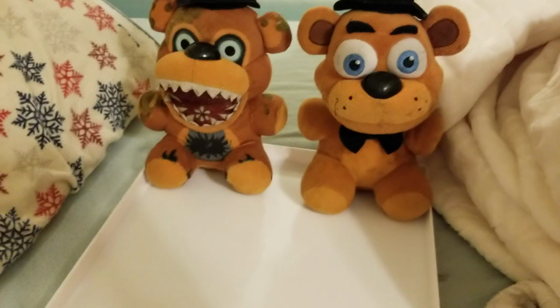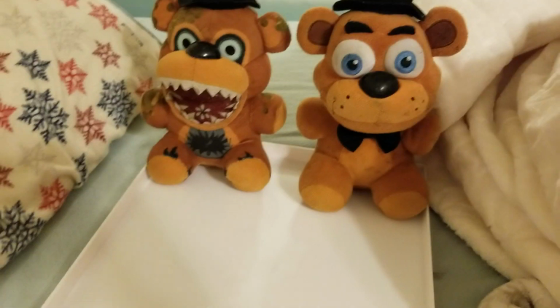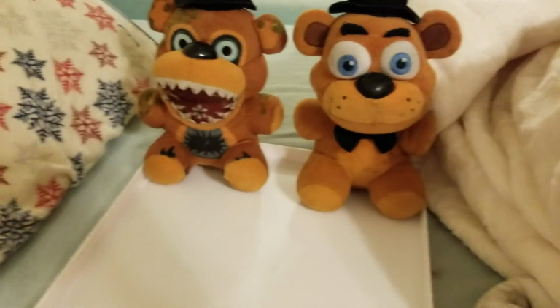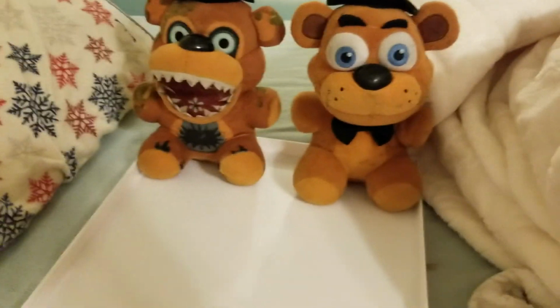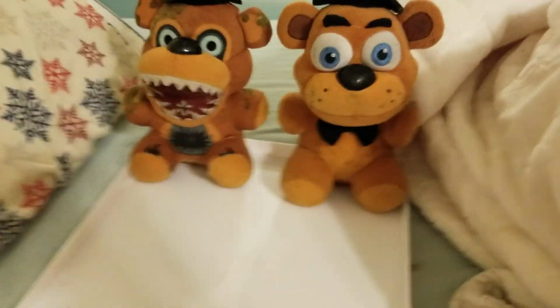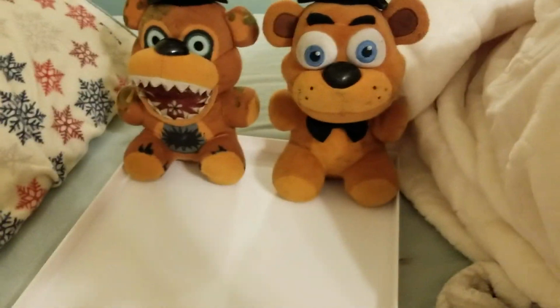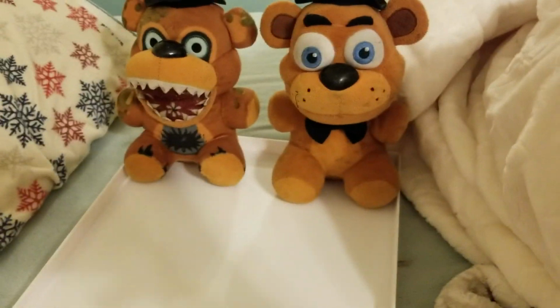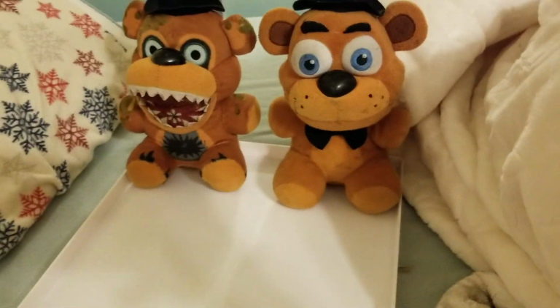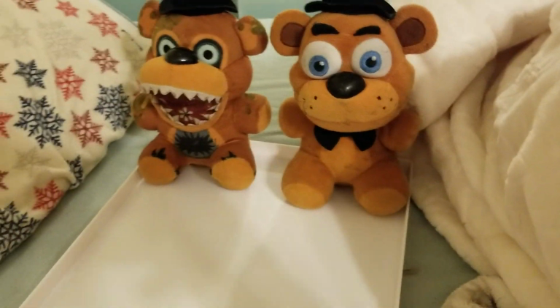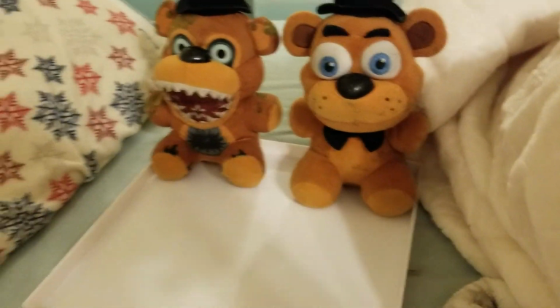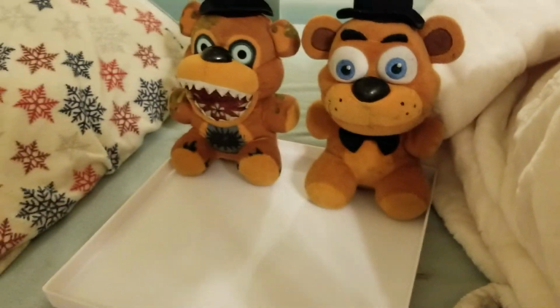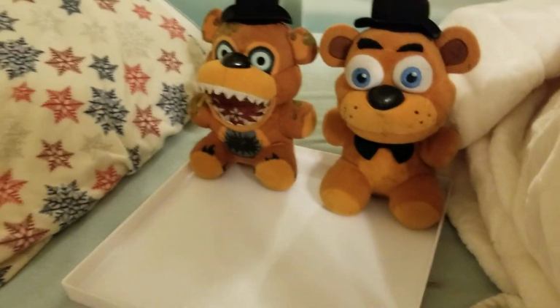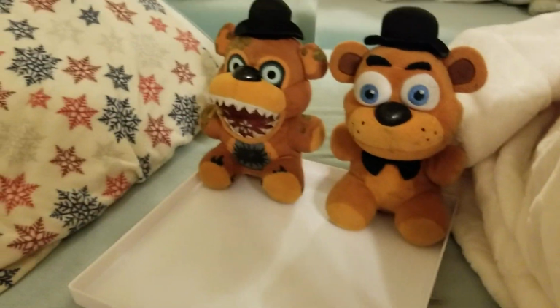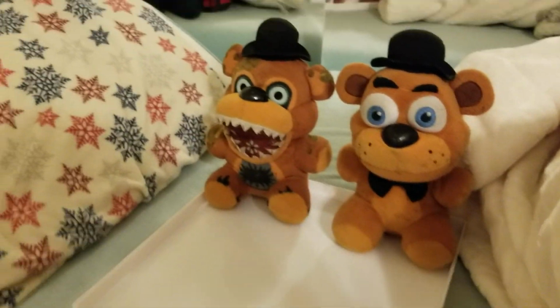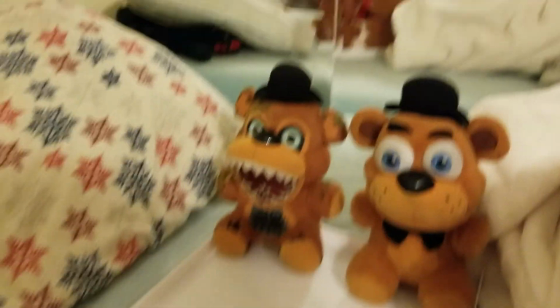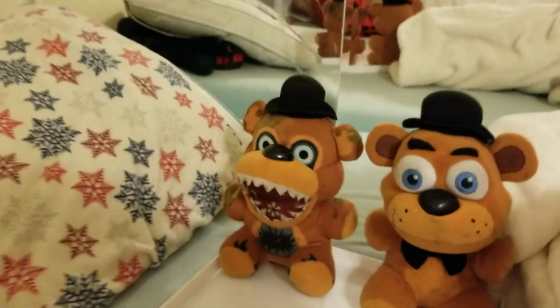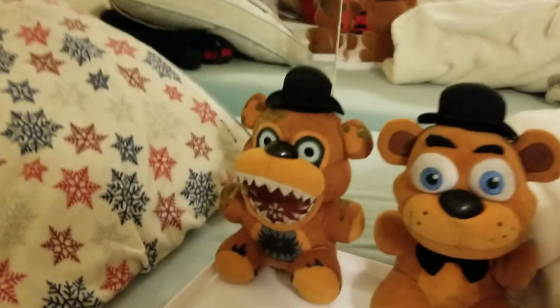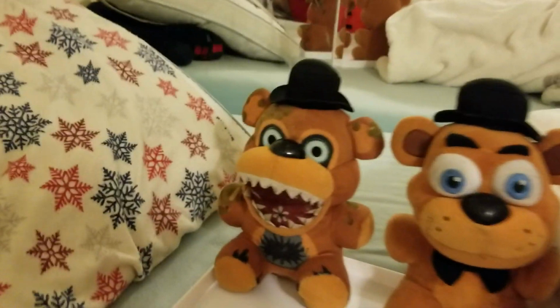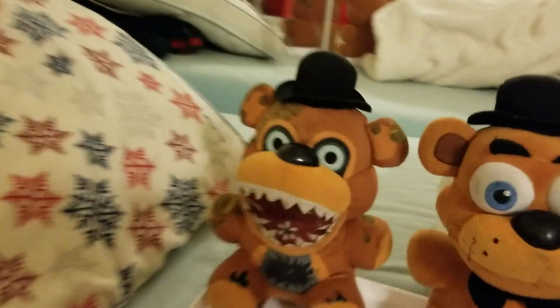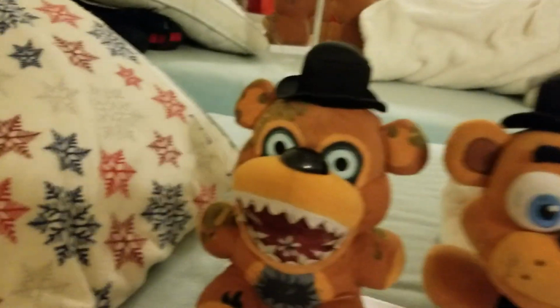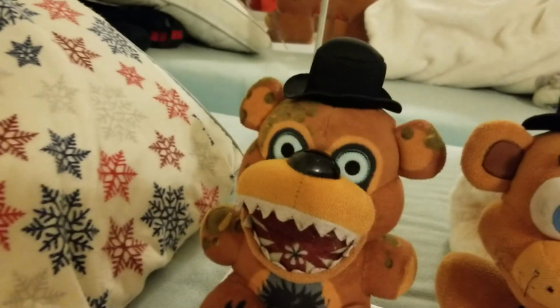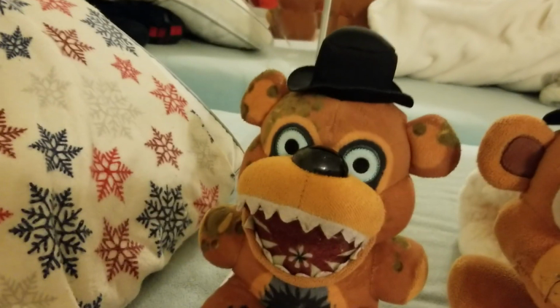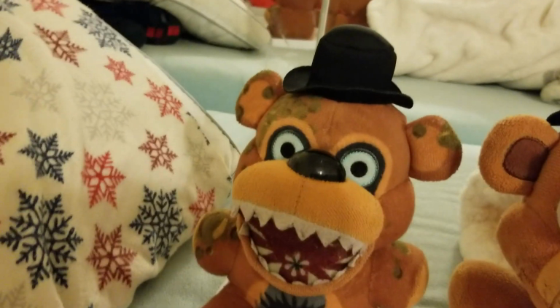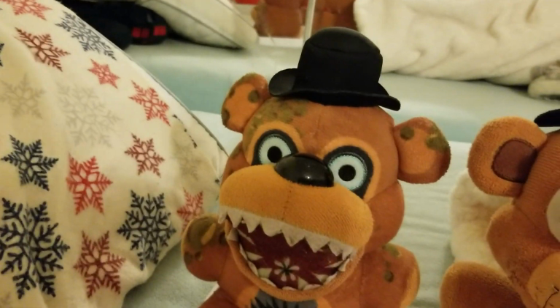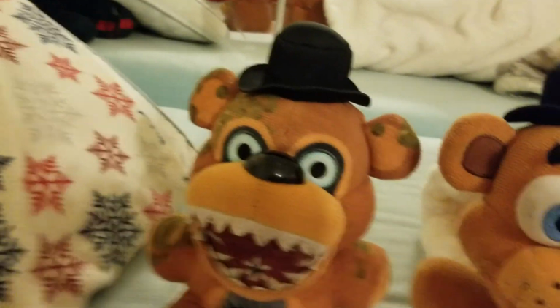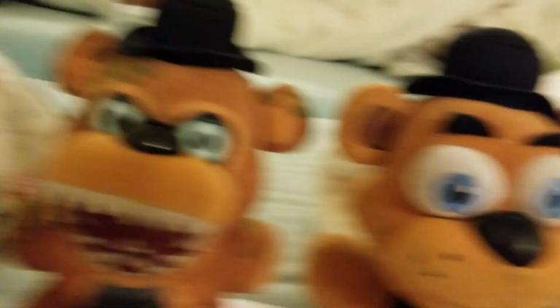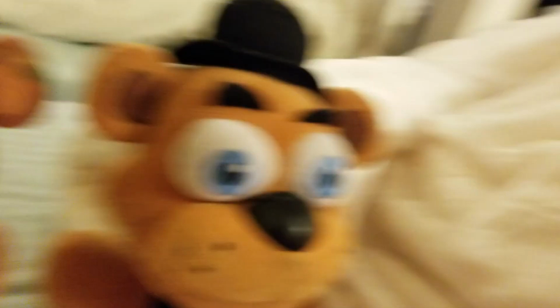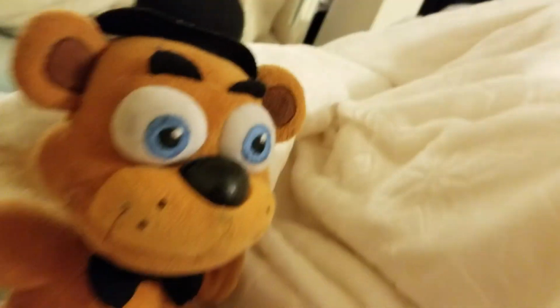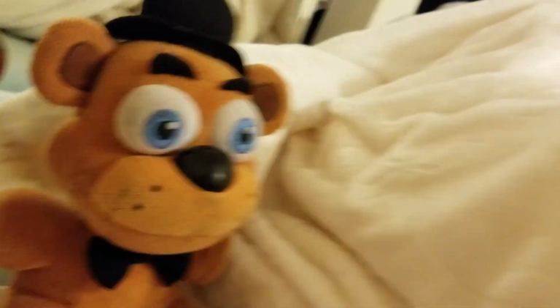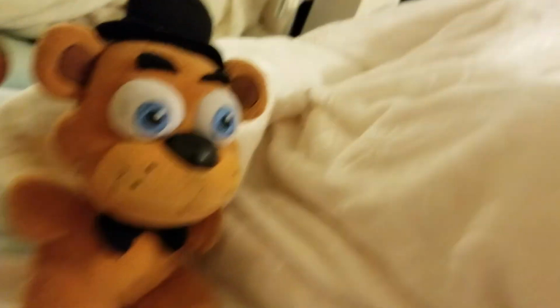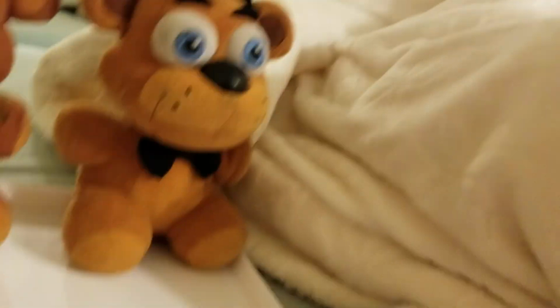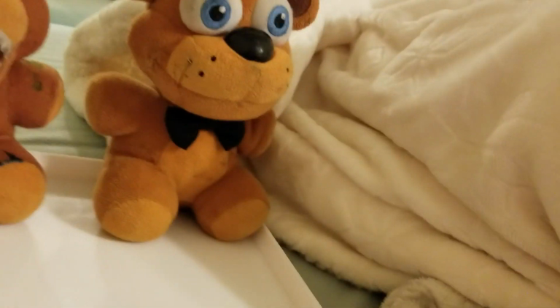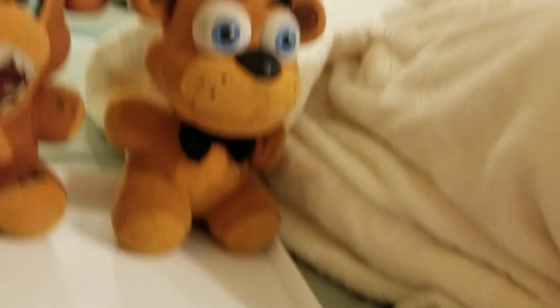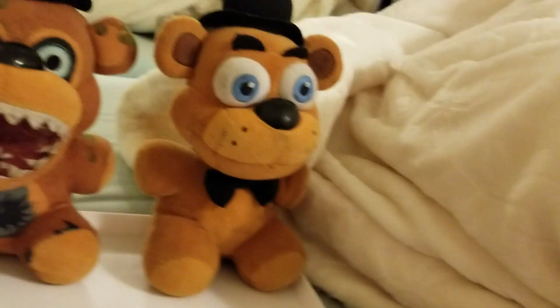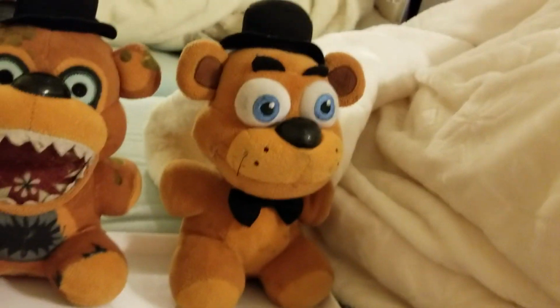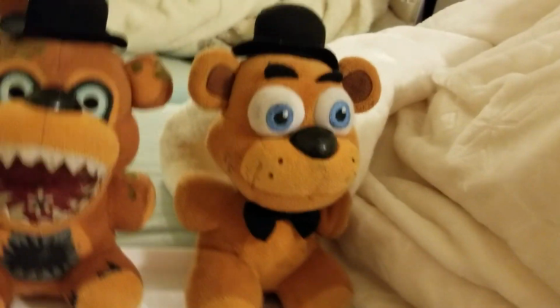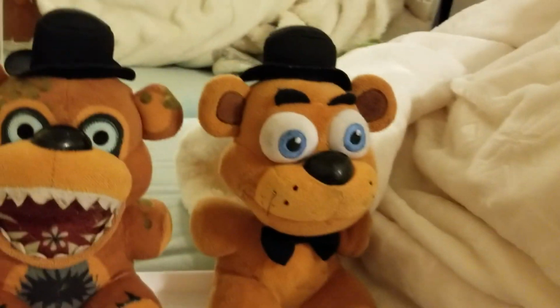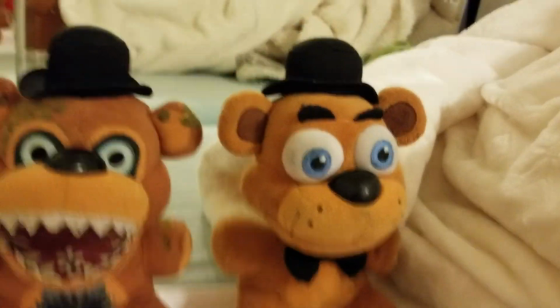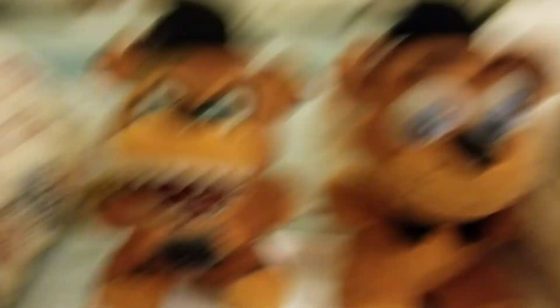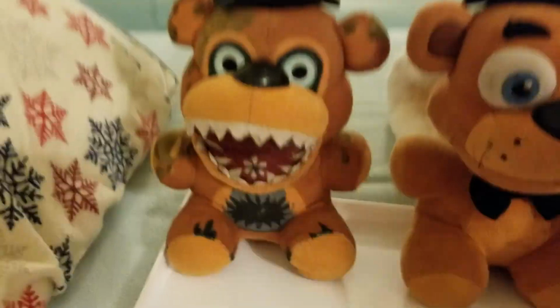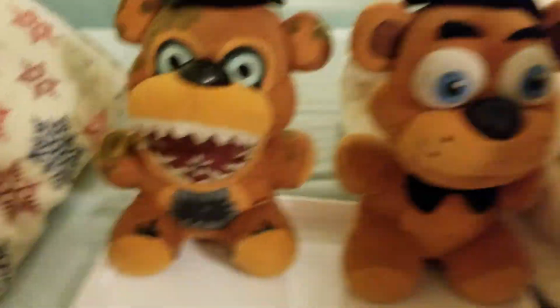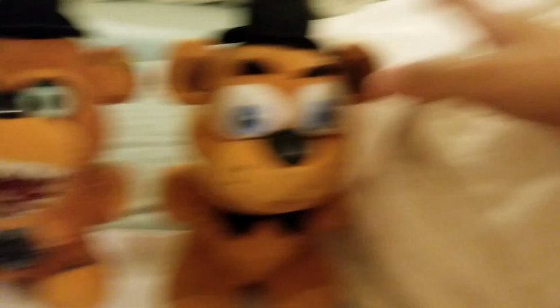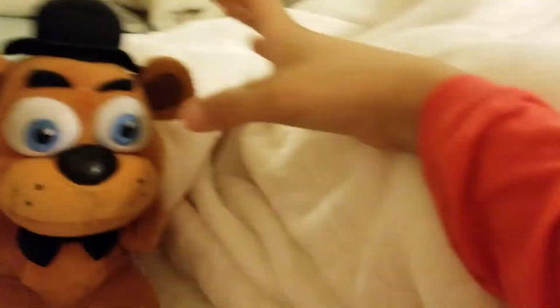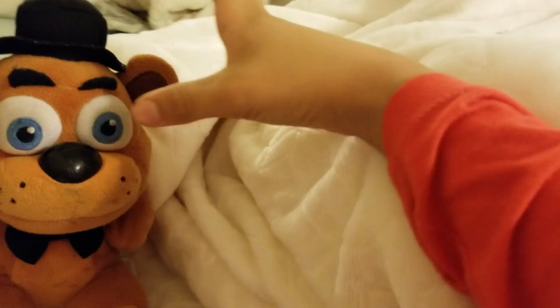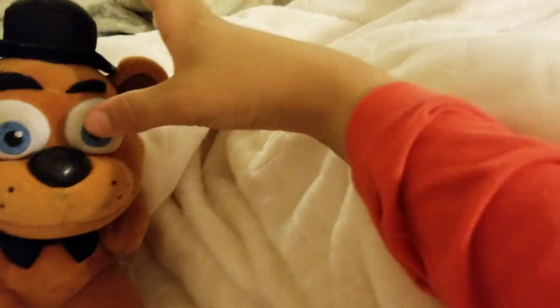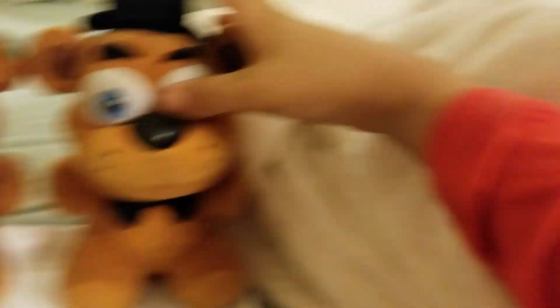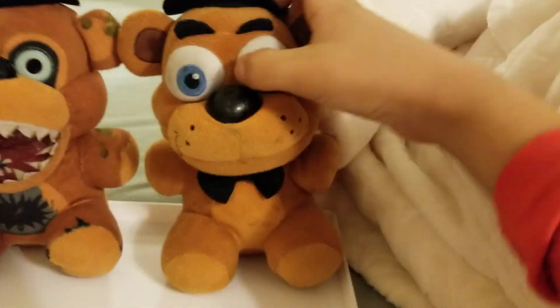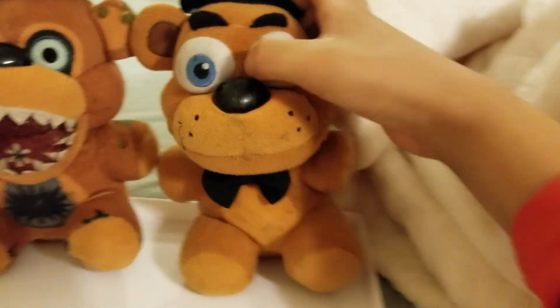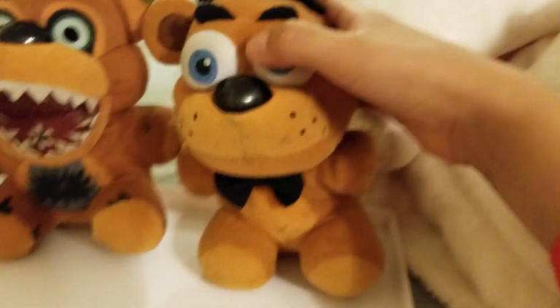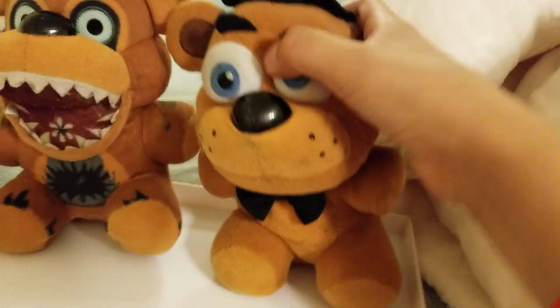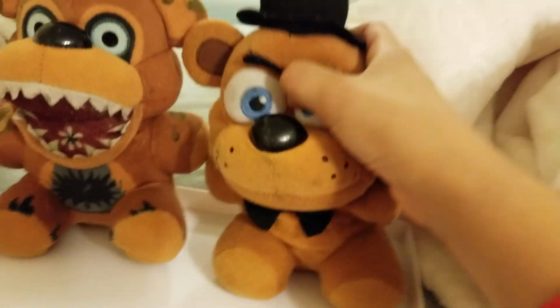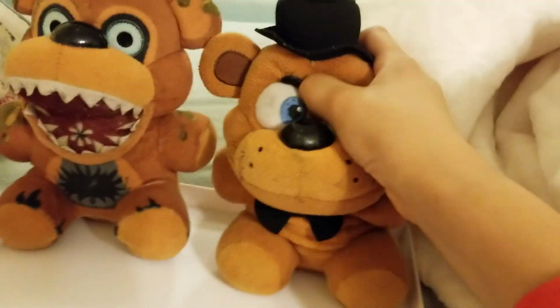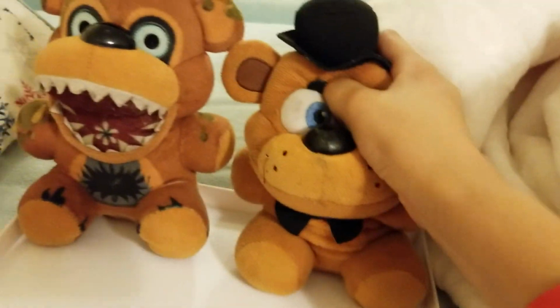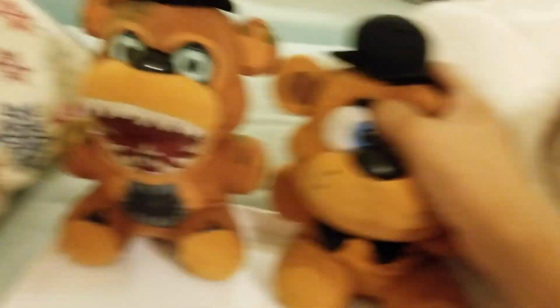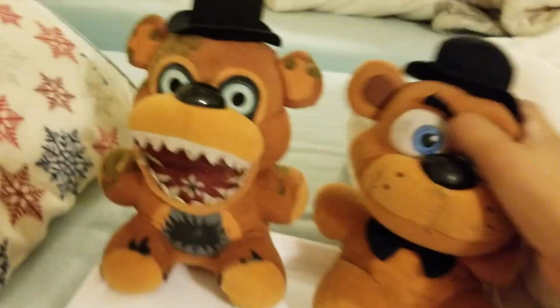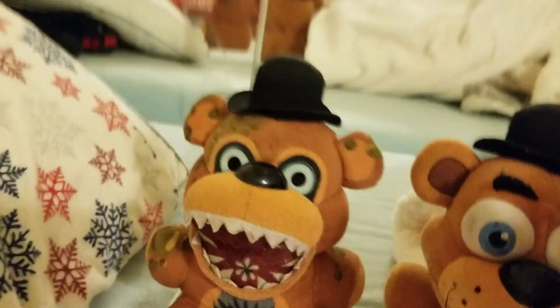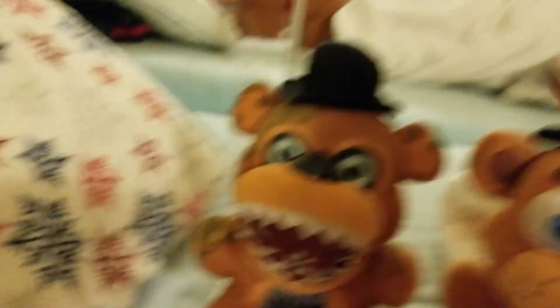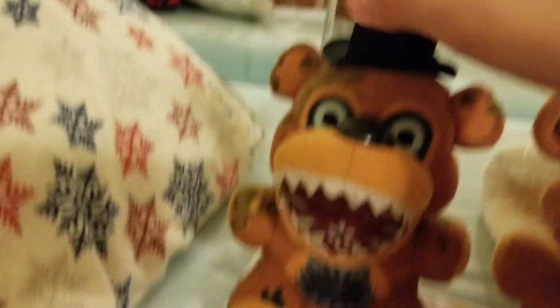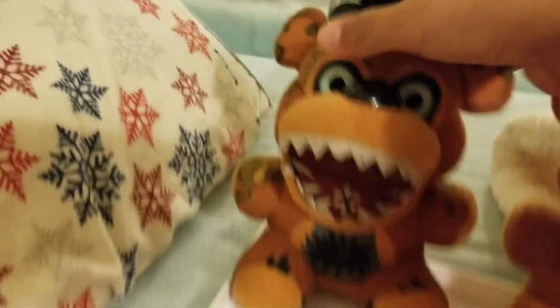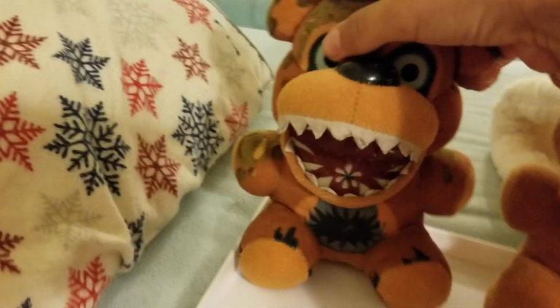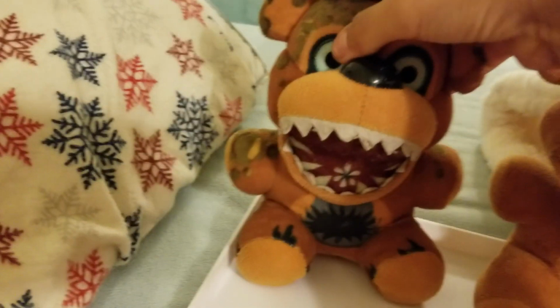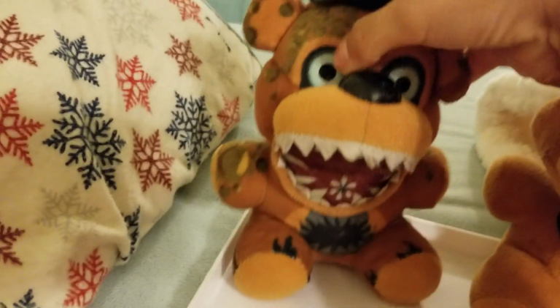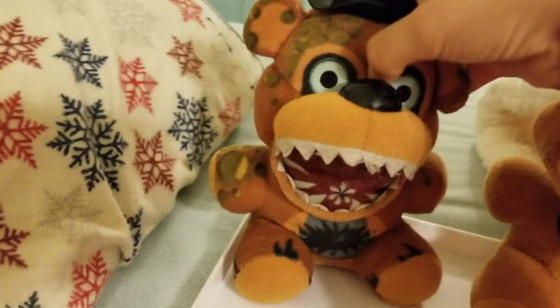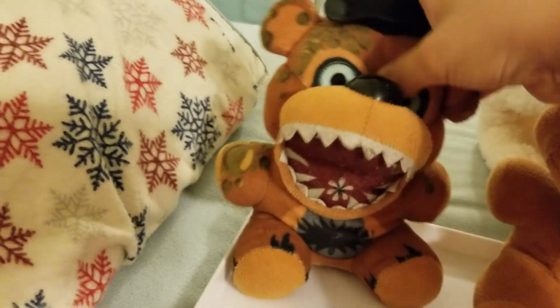So I just found out, I just got scammed. So here we have normal Freddy, and here we have Twisted Freddy.